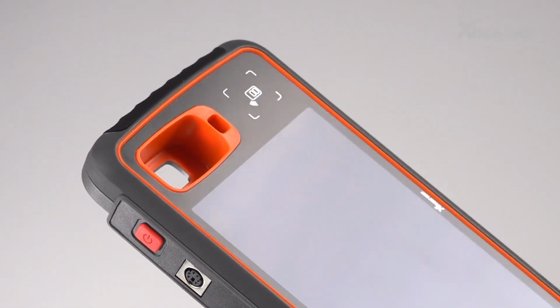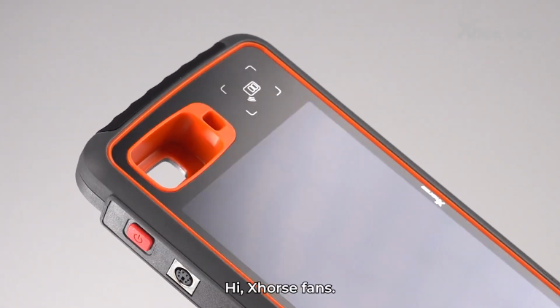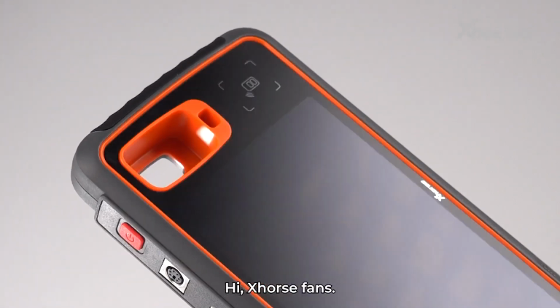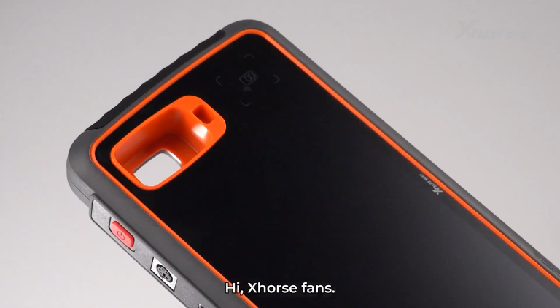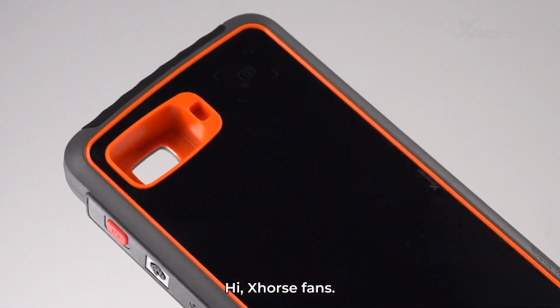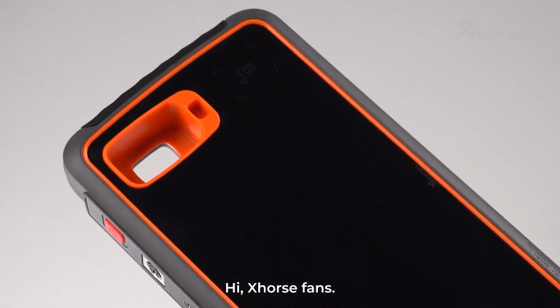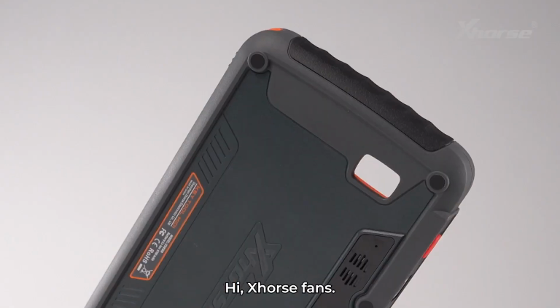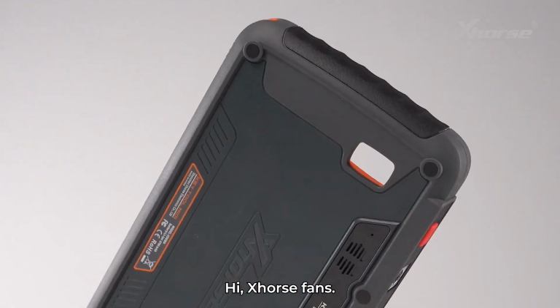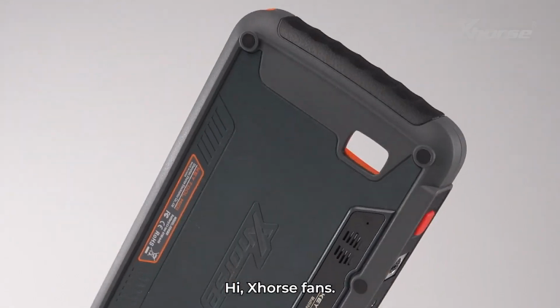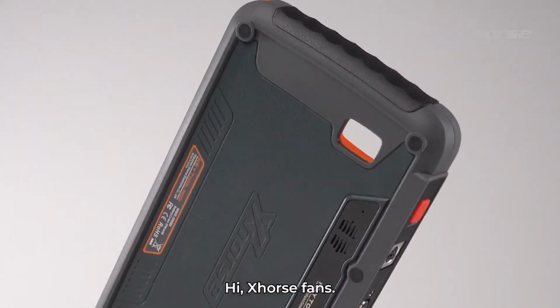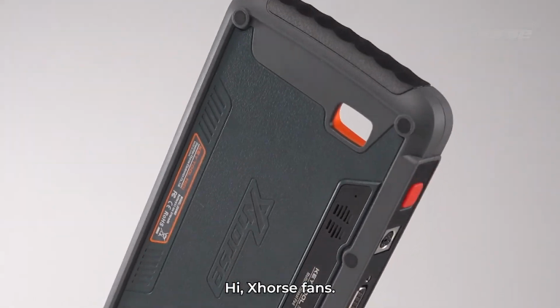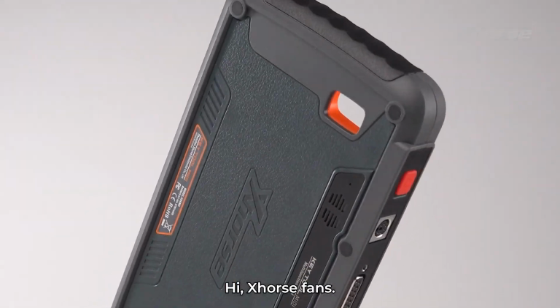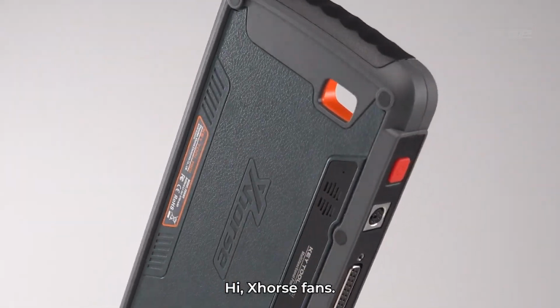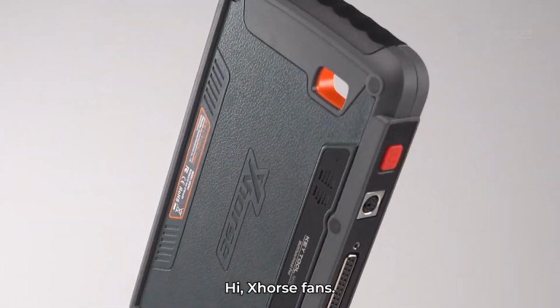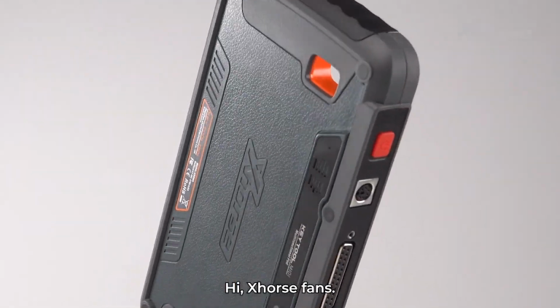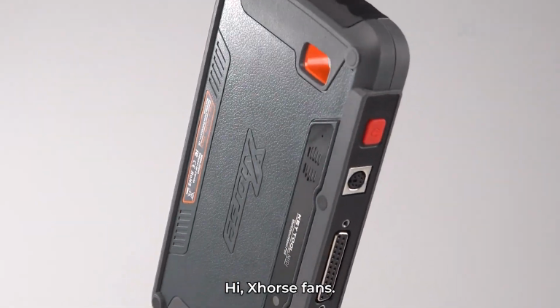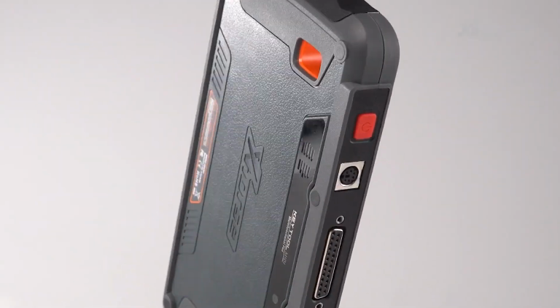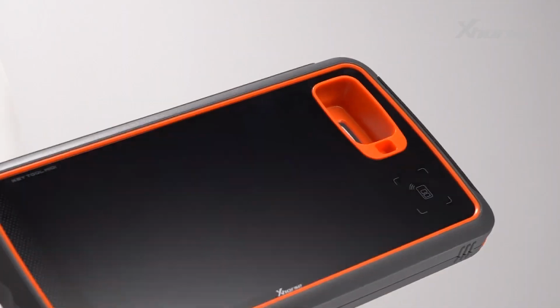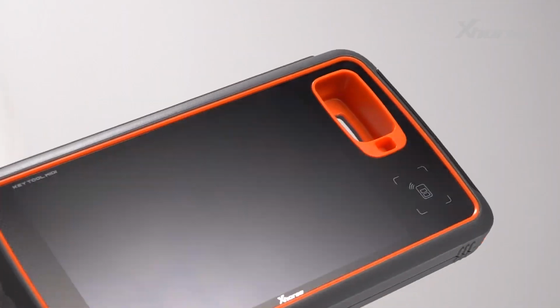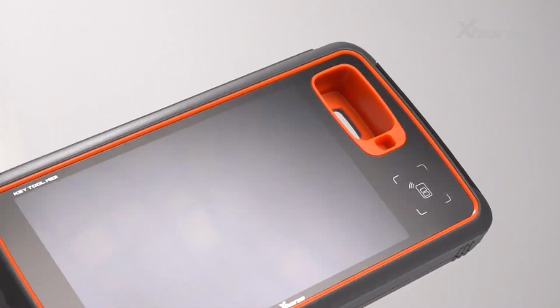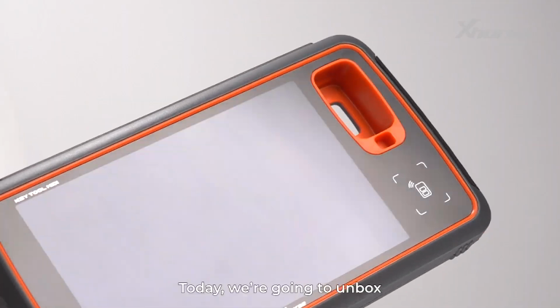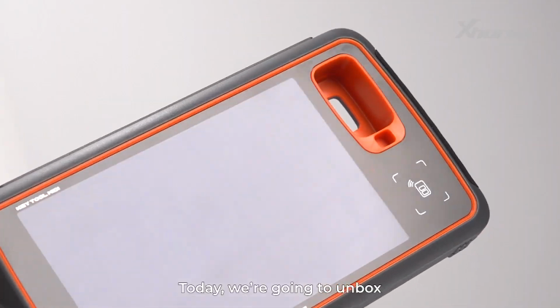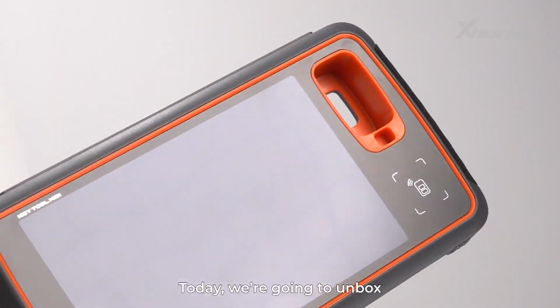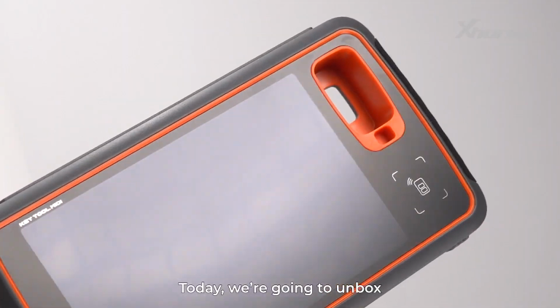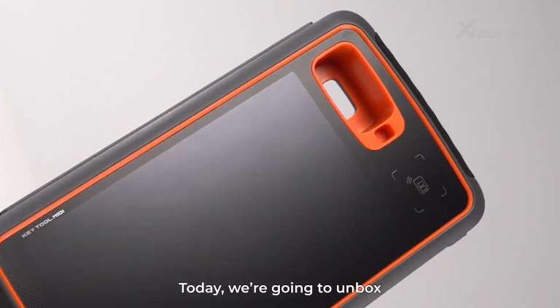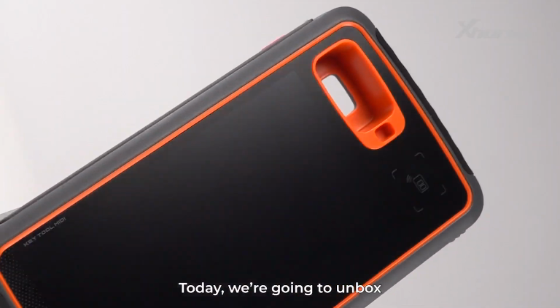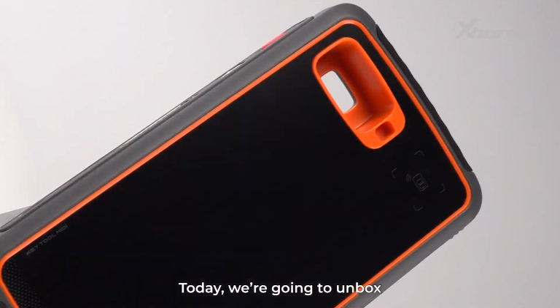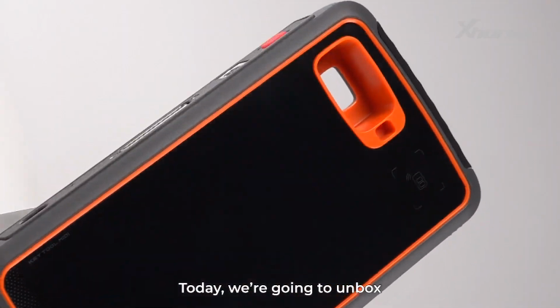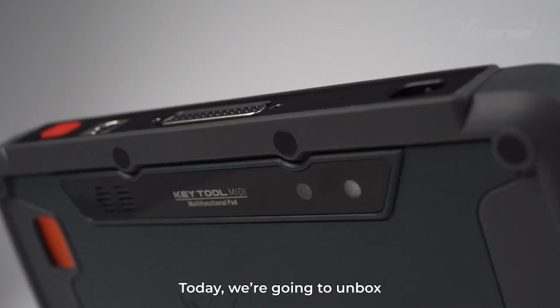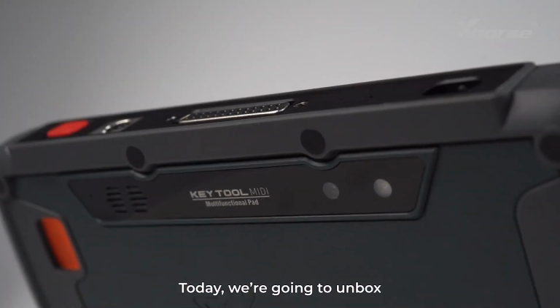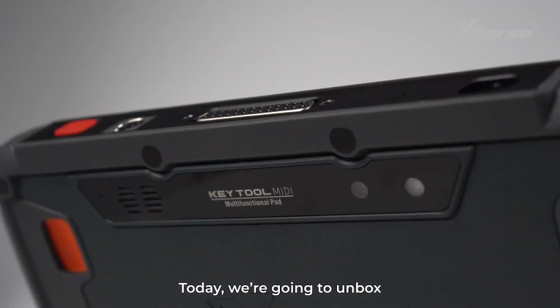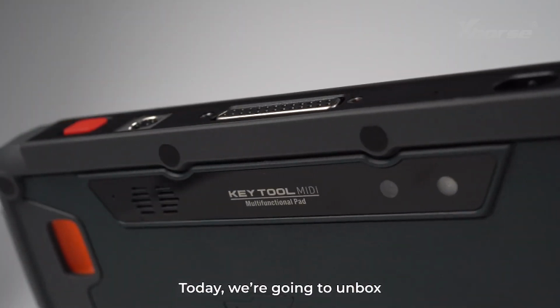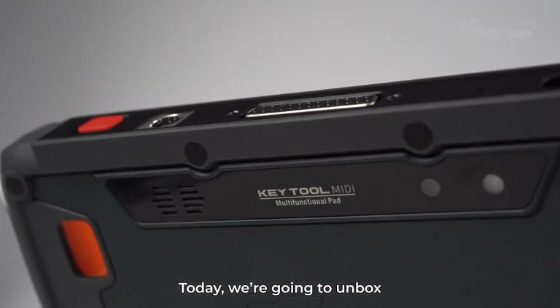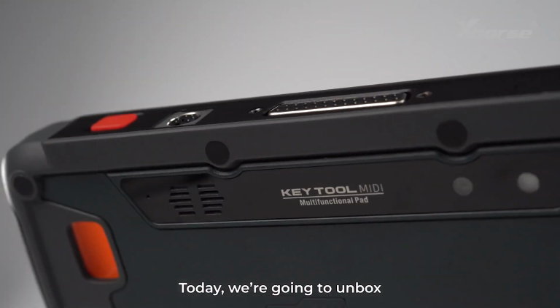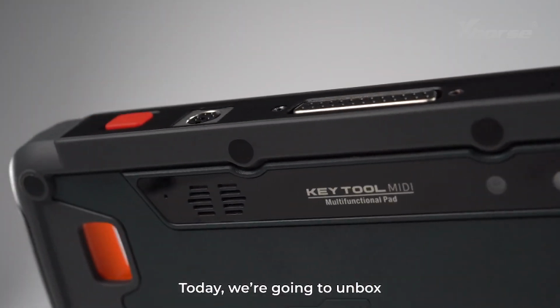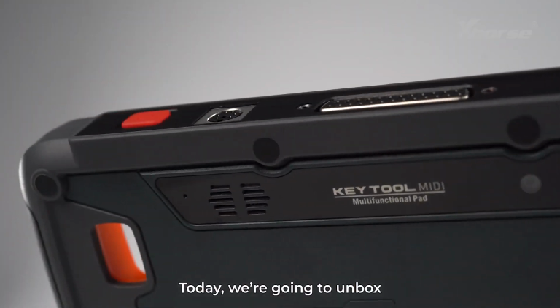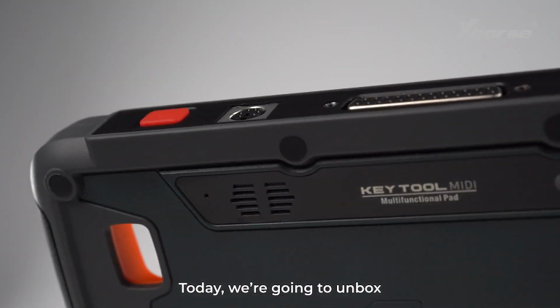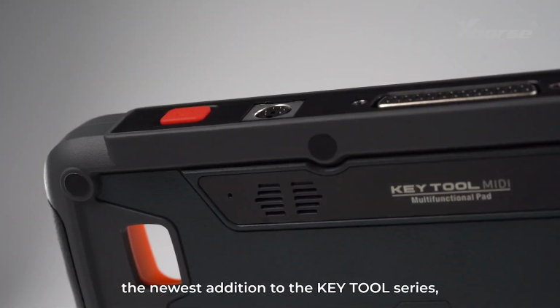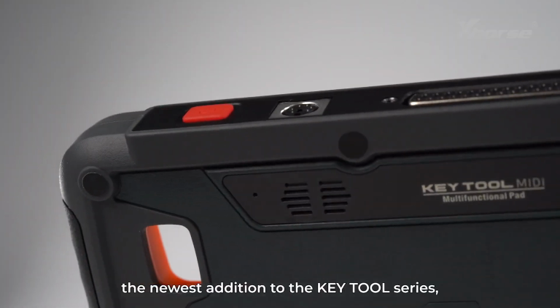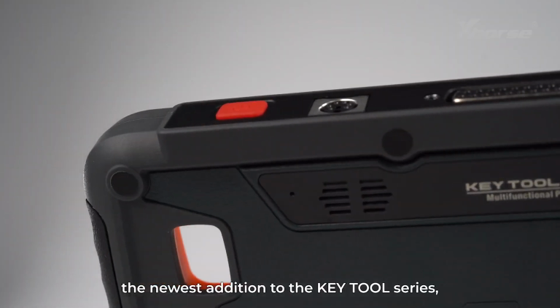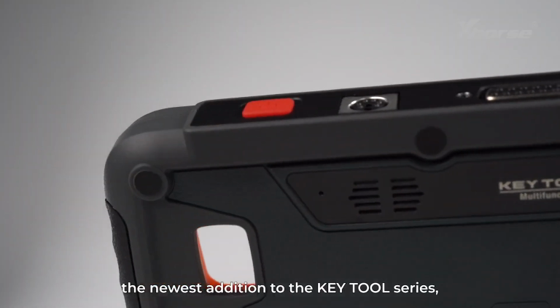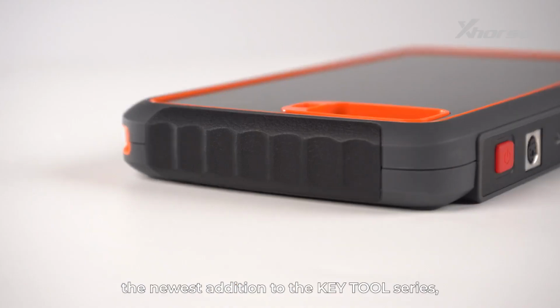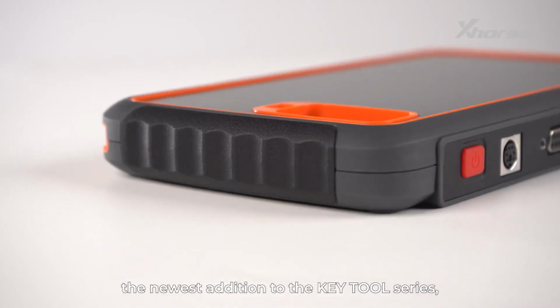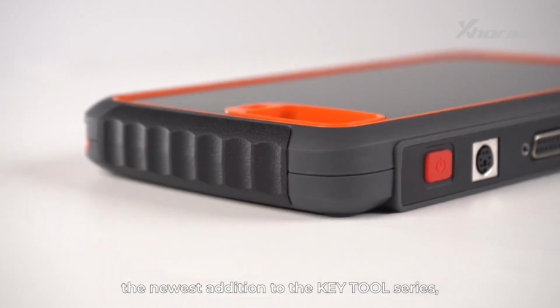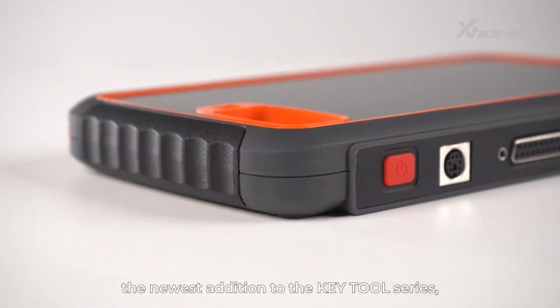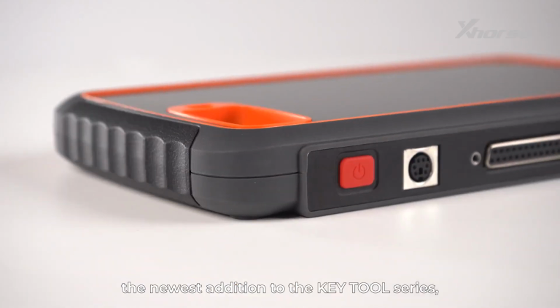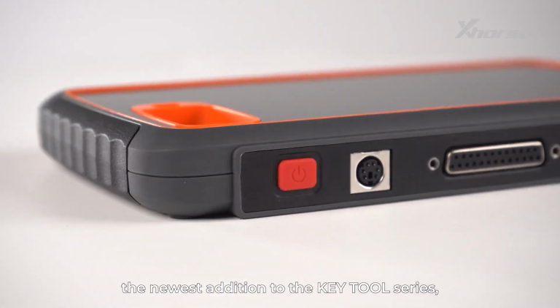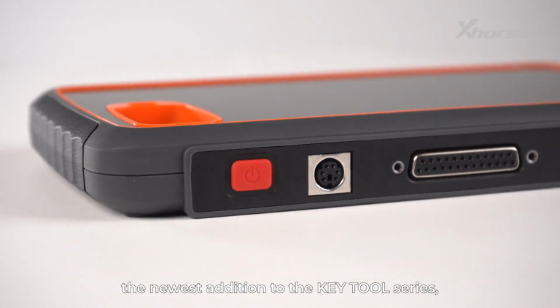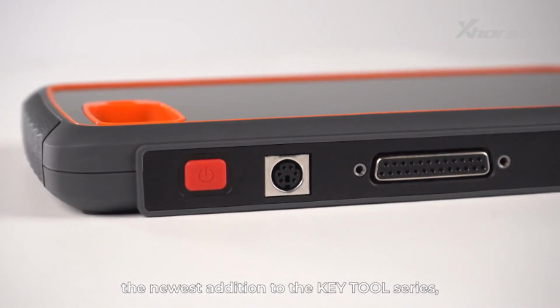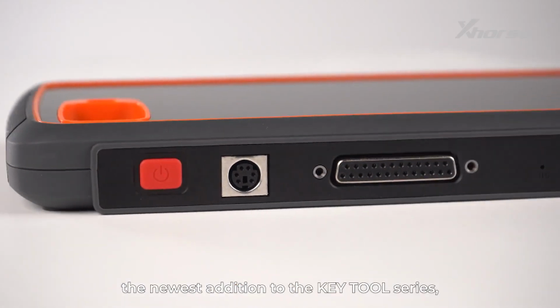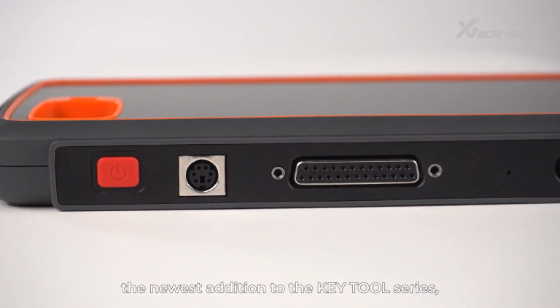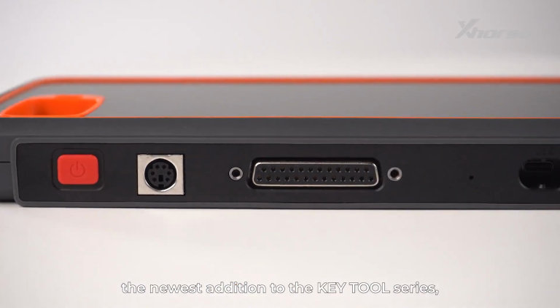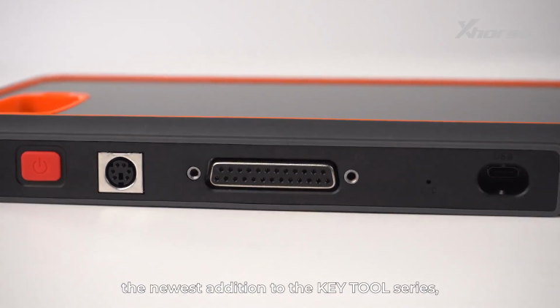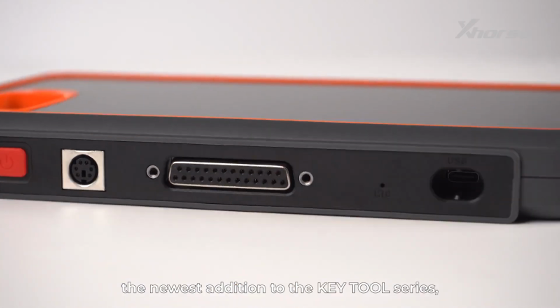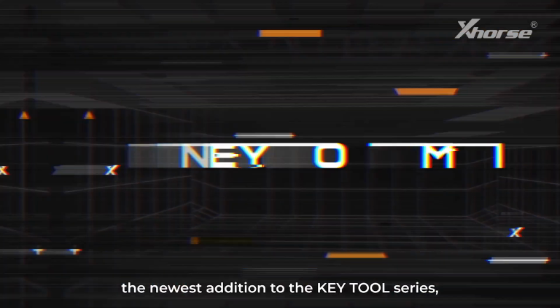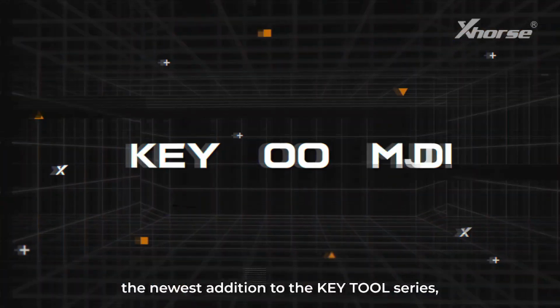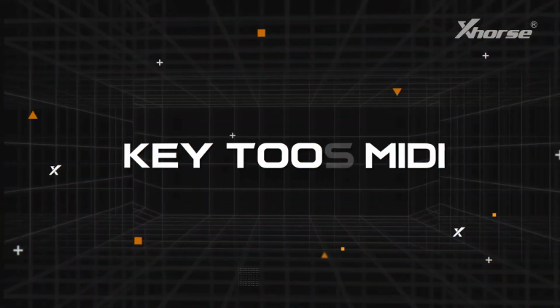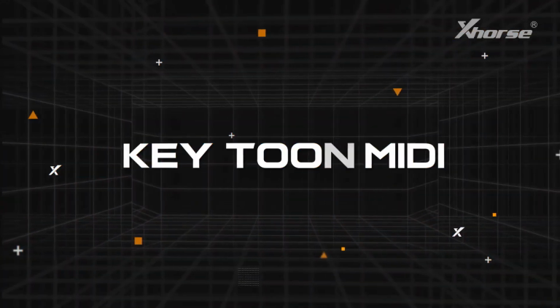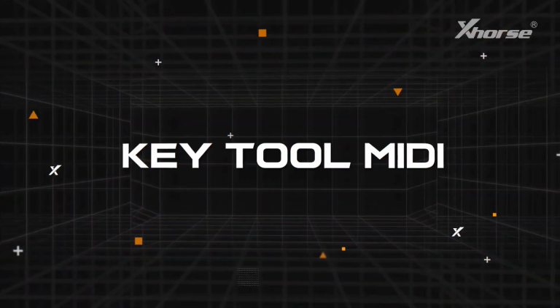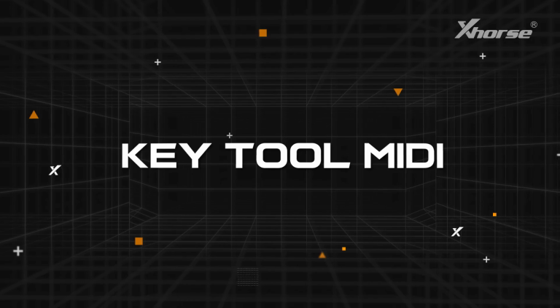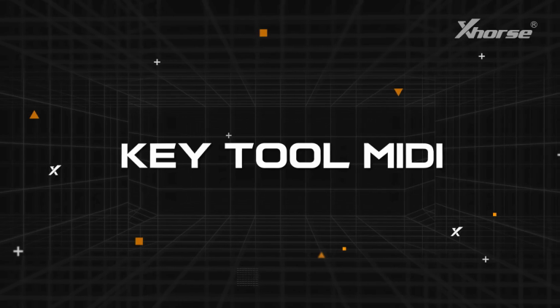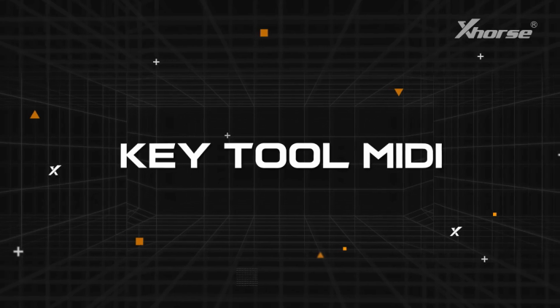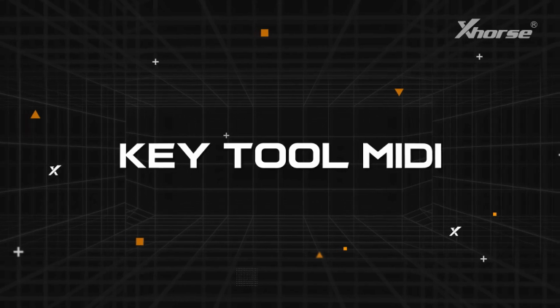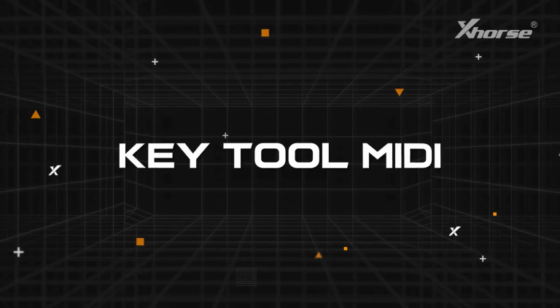Hi, X-Horse fans. Today we're going to unbox the newest addition to the Keytool series — Keytool MIDI.